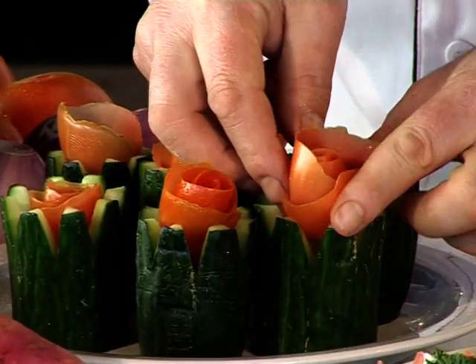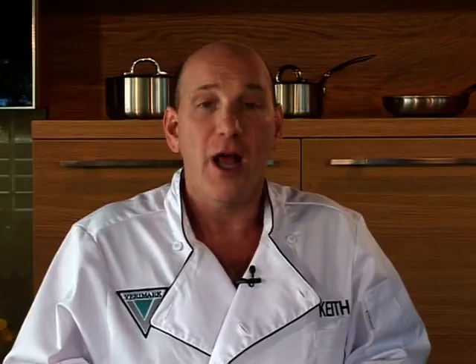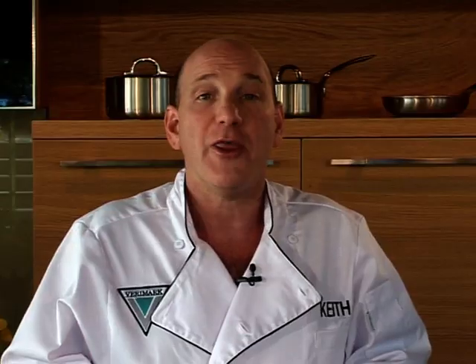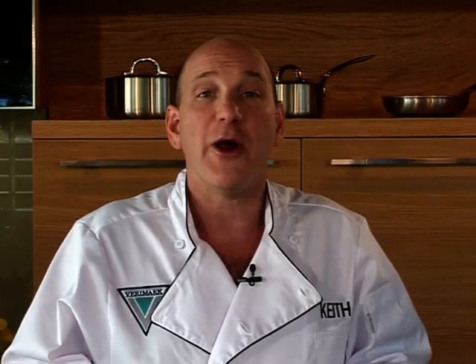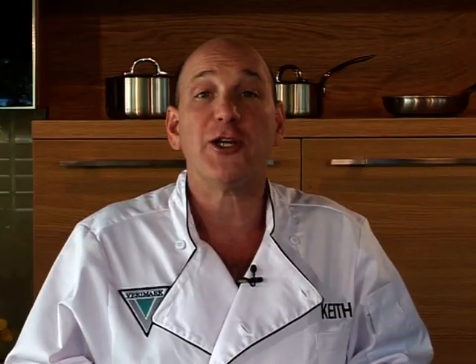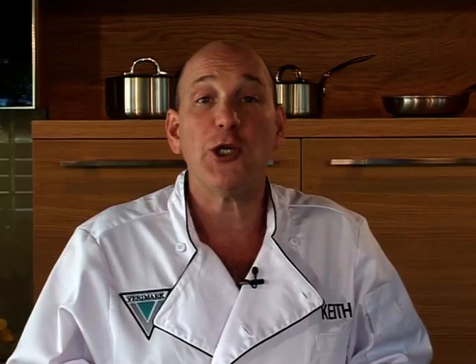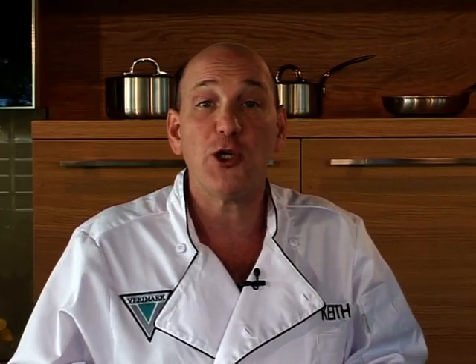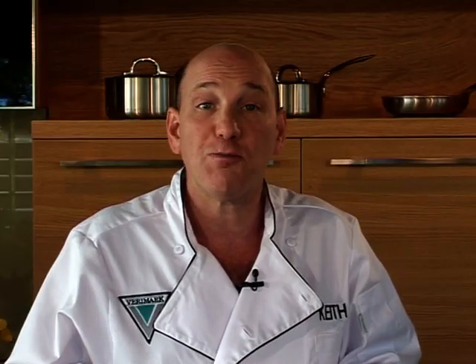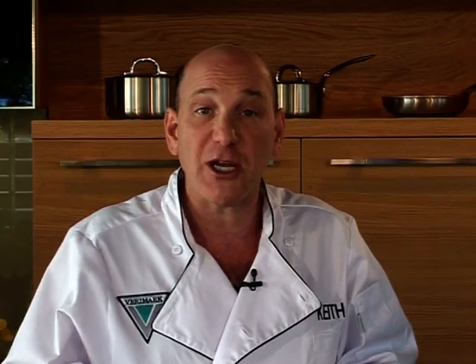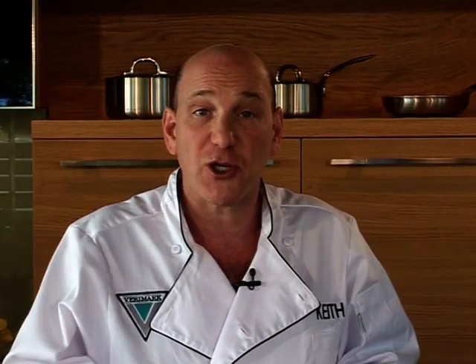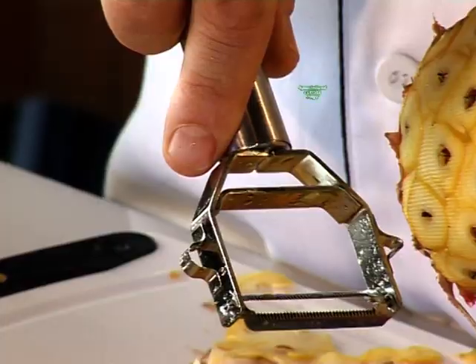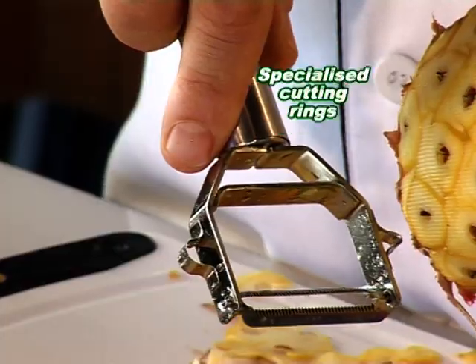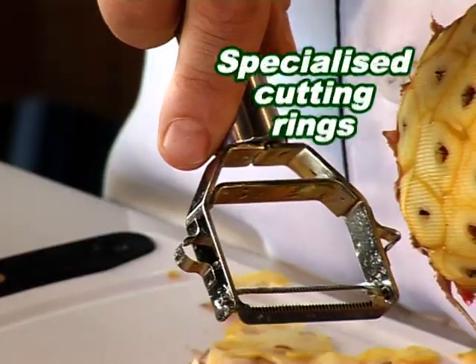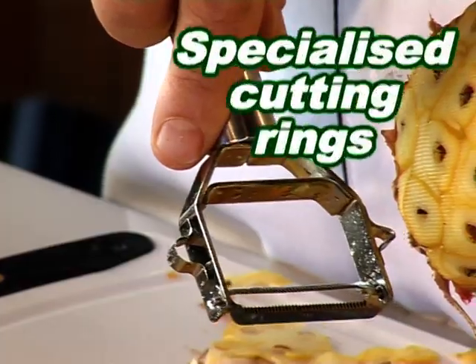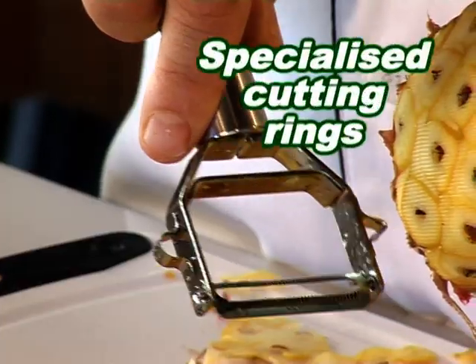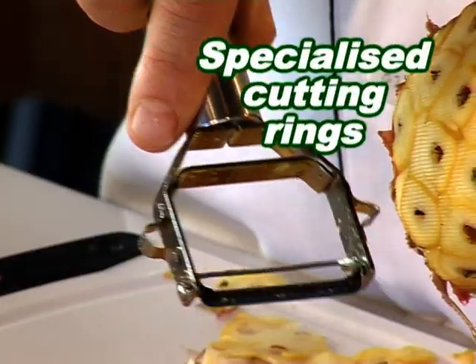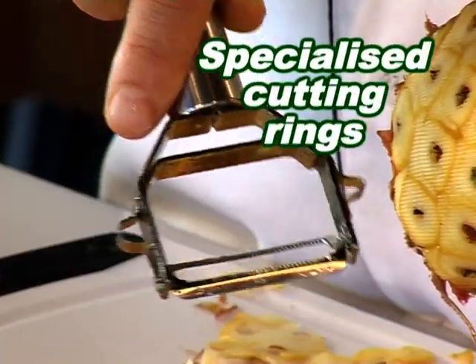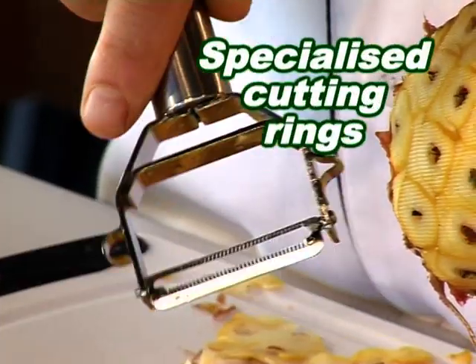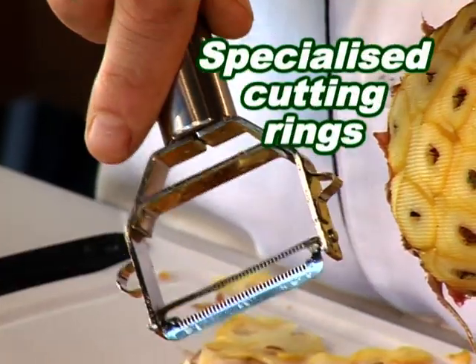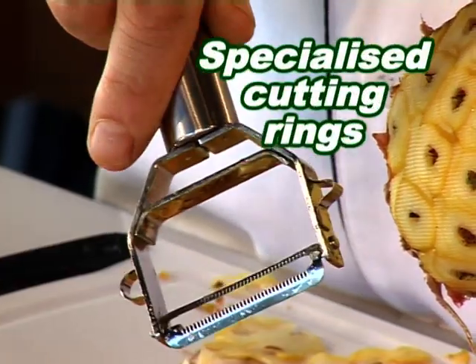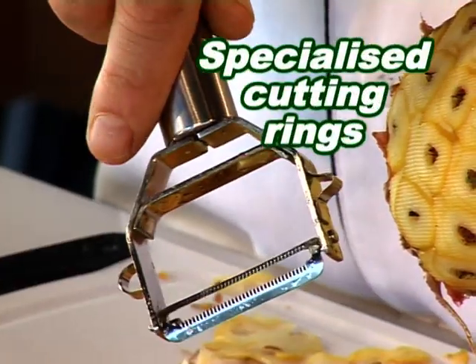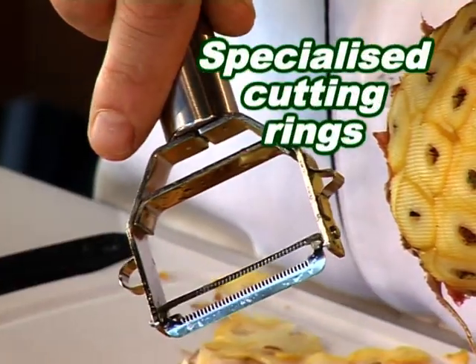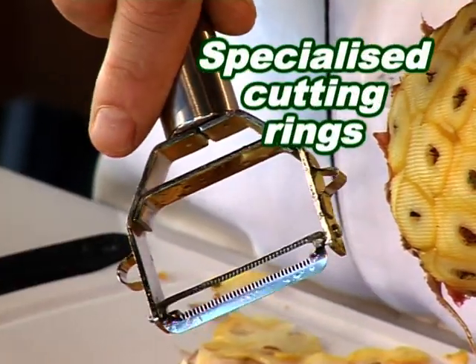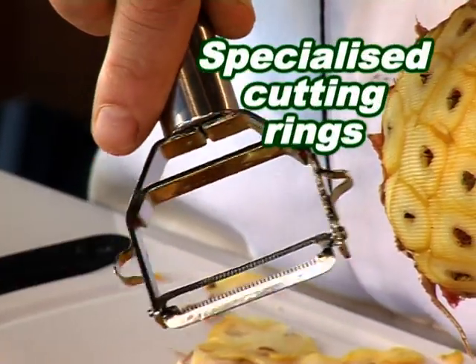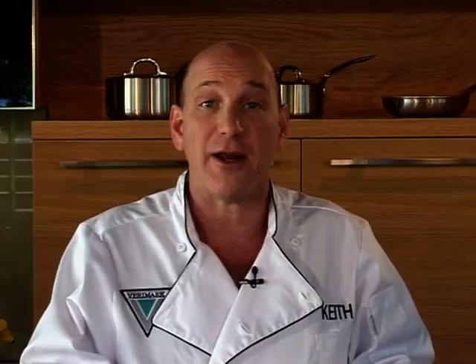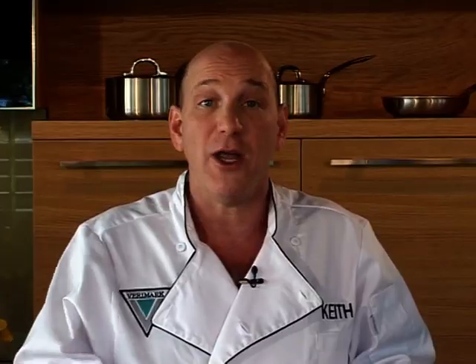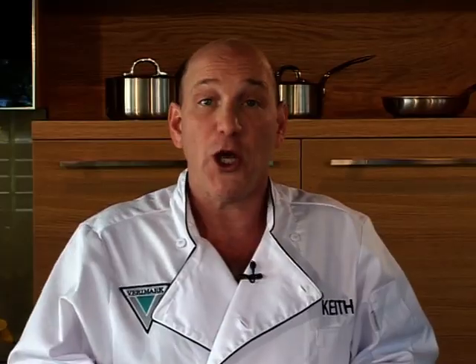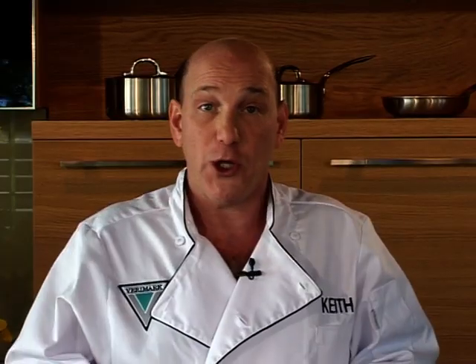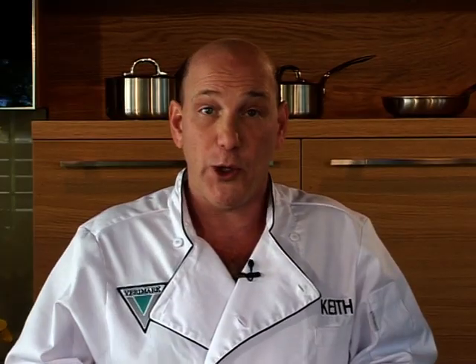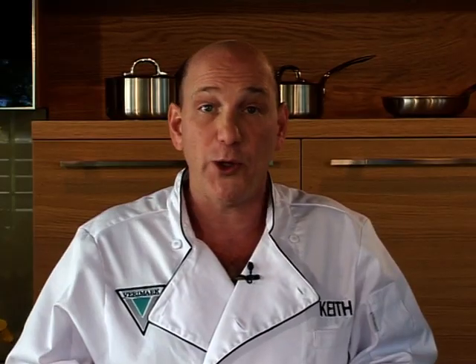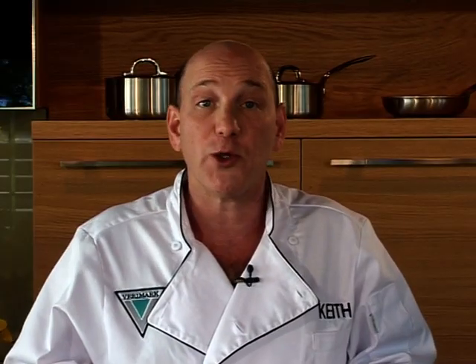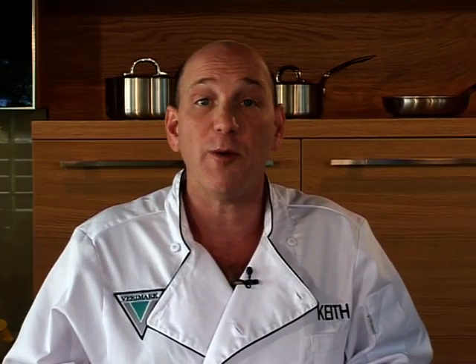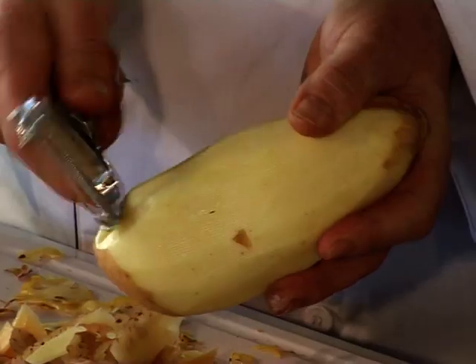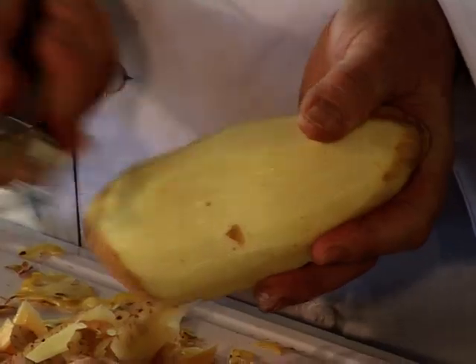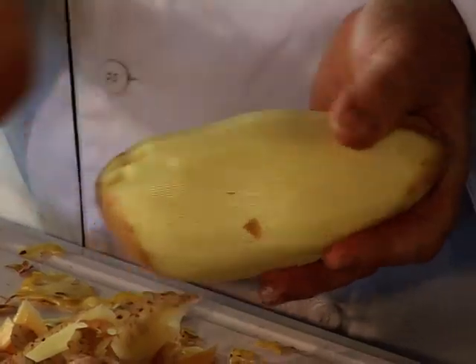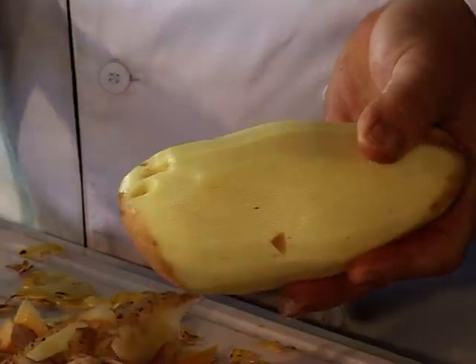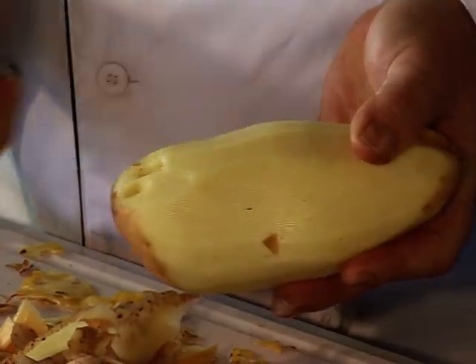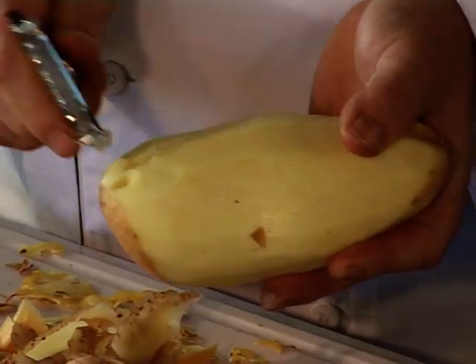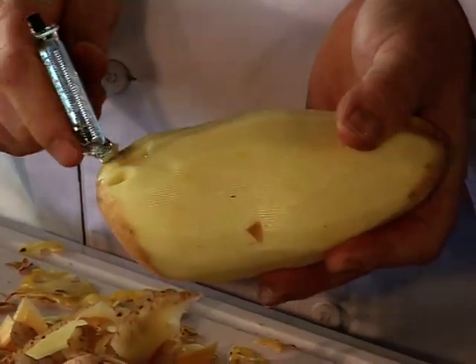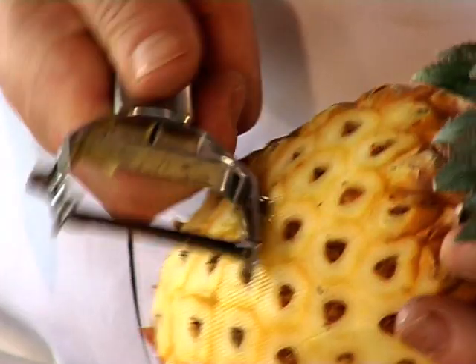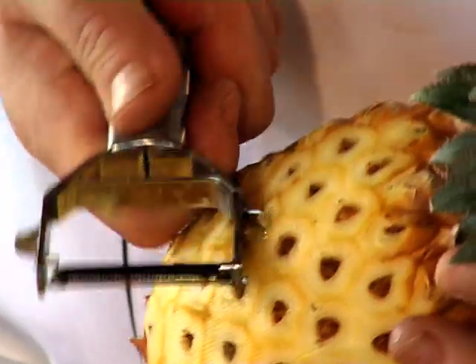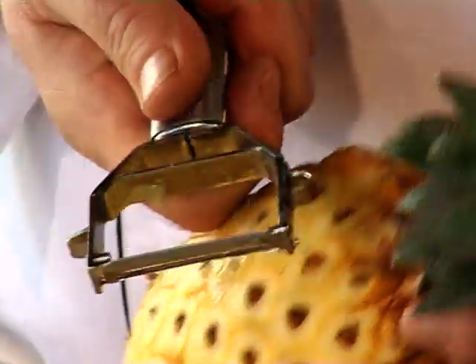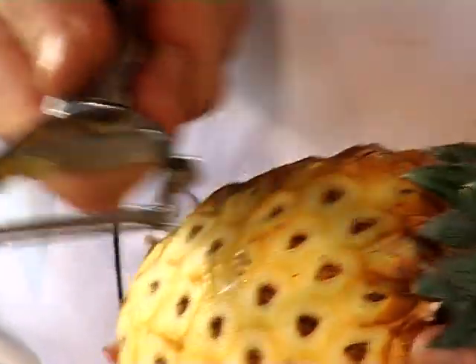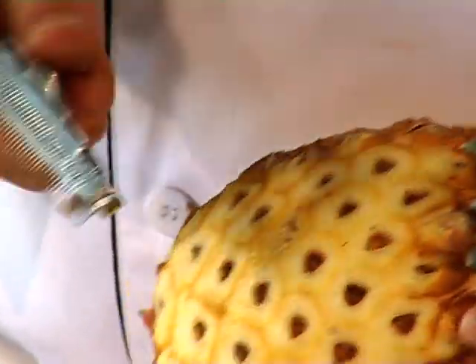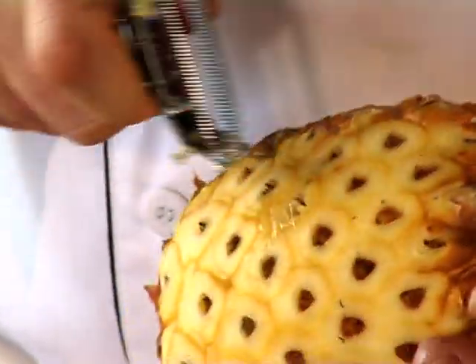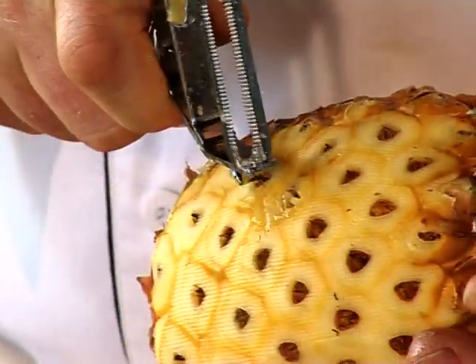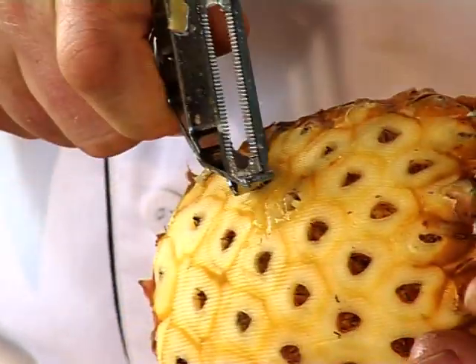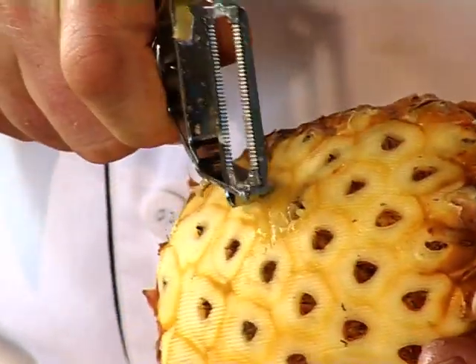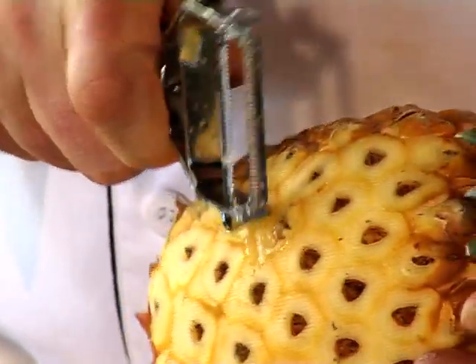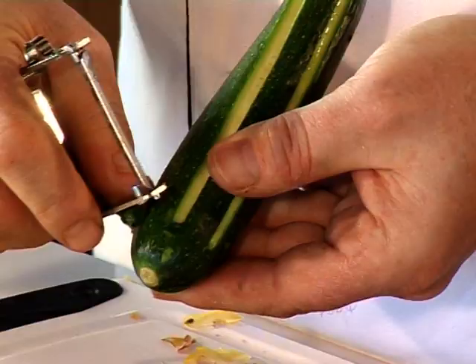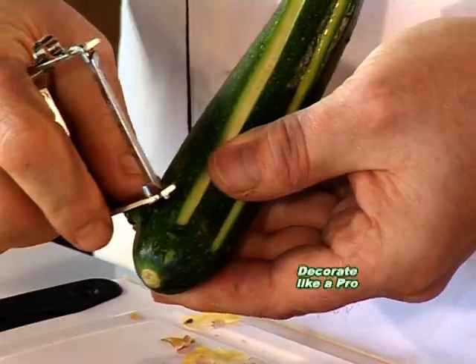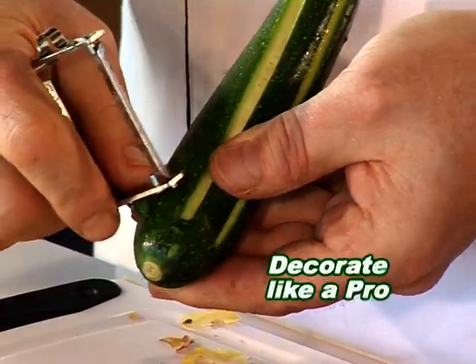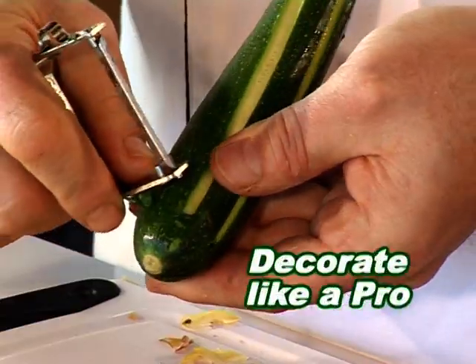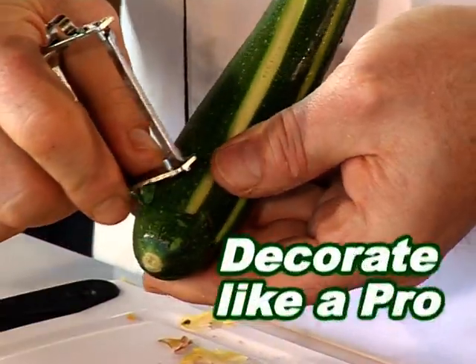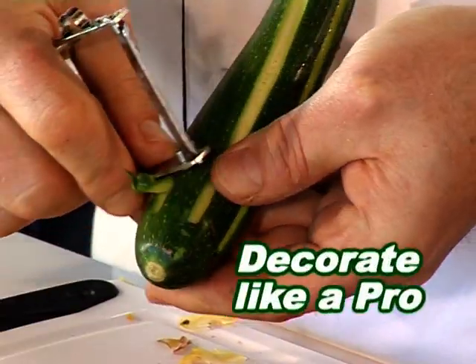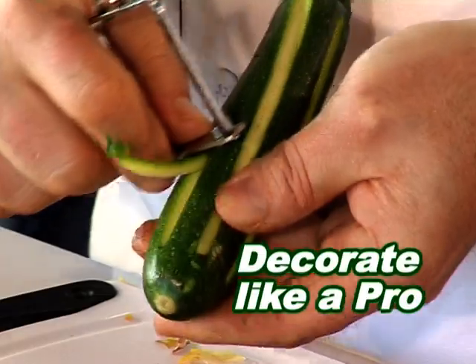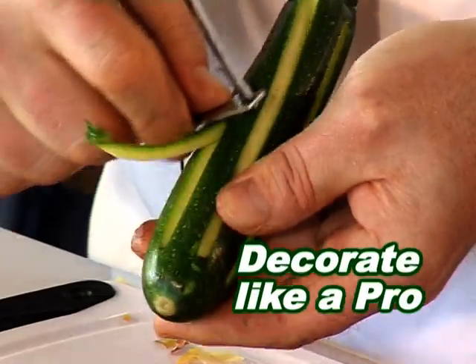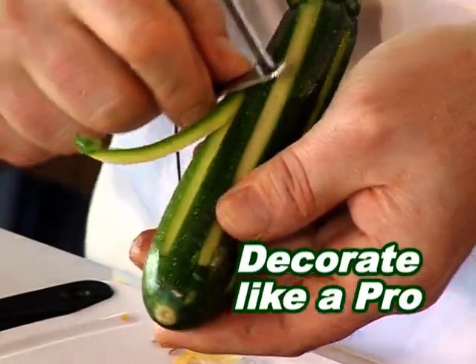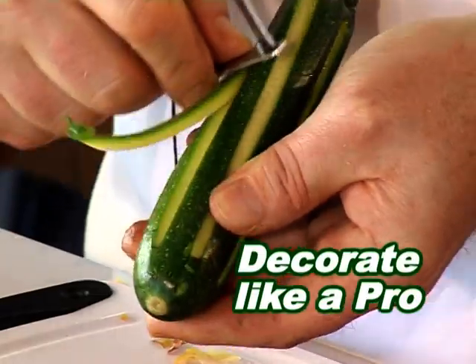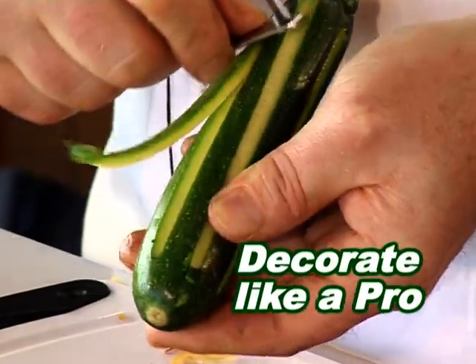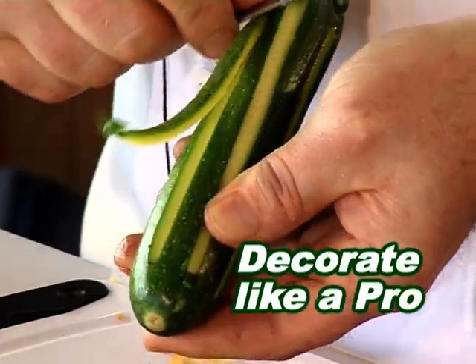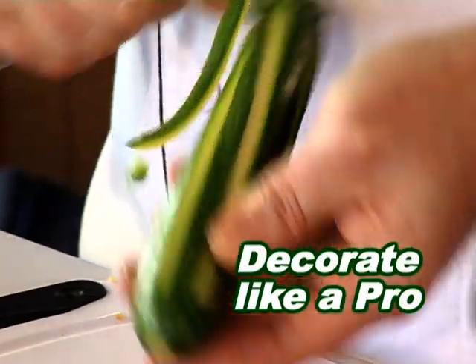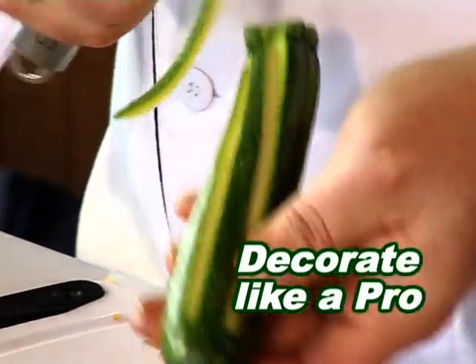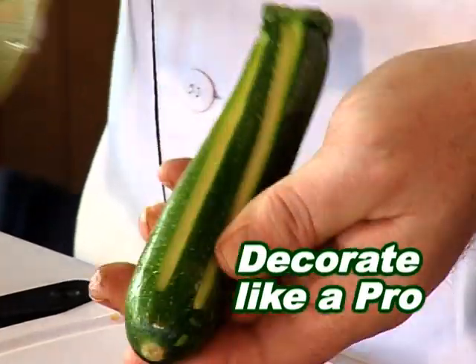There are two specialized cutting rings on either side, used to remove potato spots or pineapple thorns, as well as decorate carrots and cubes.